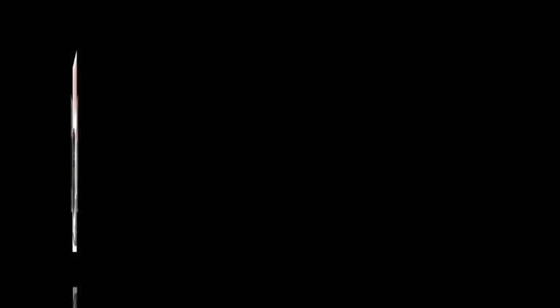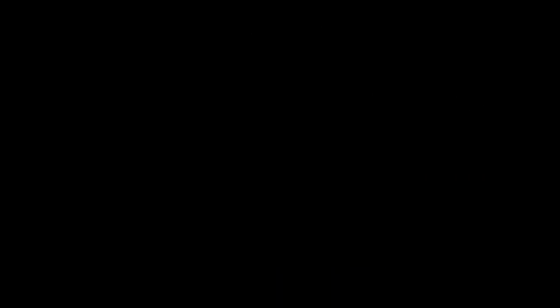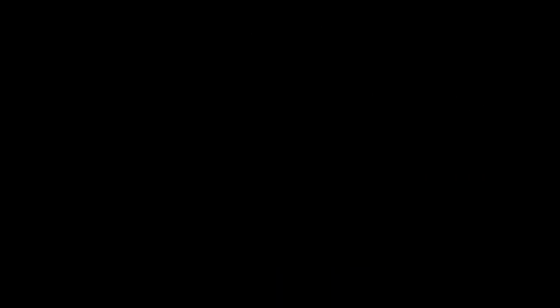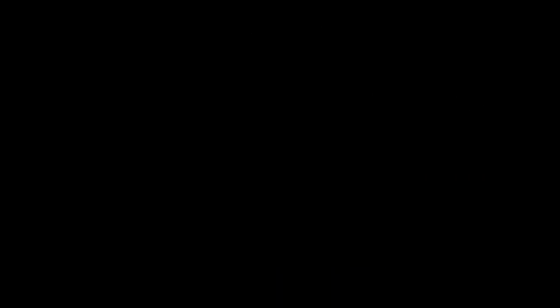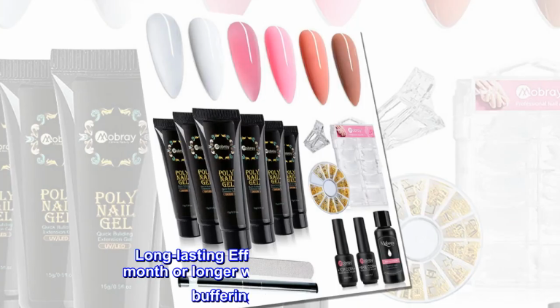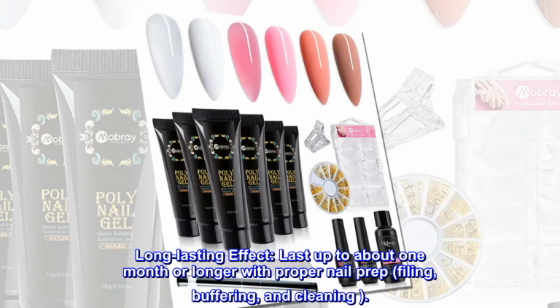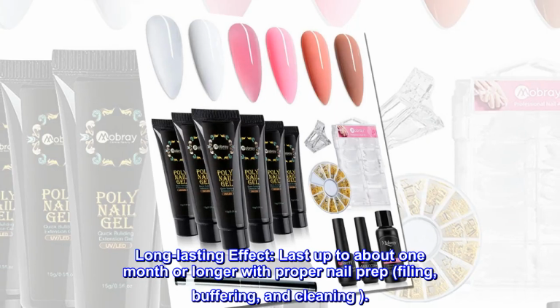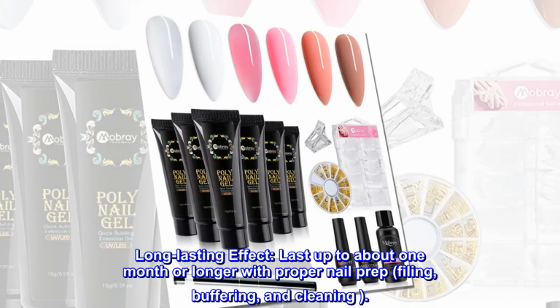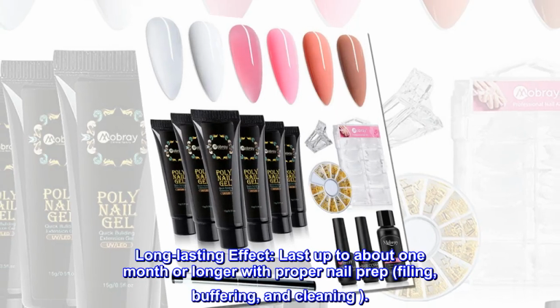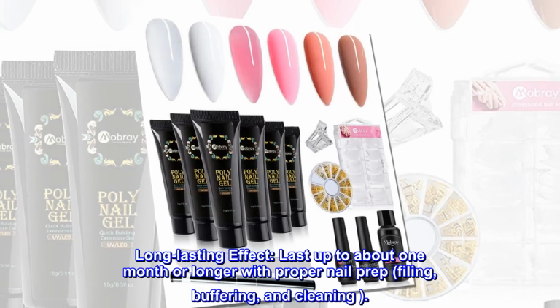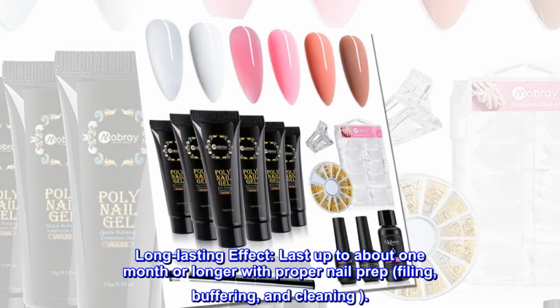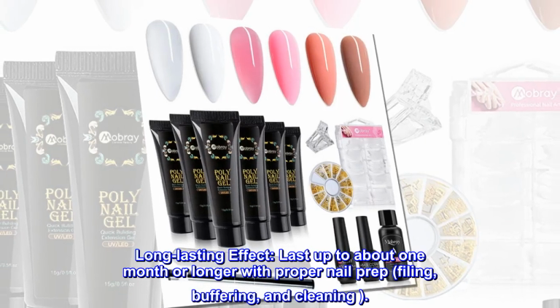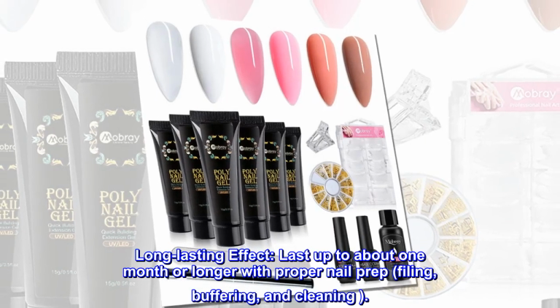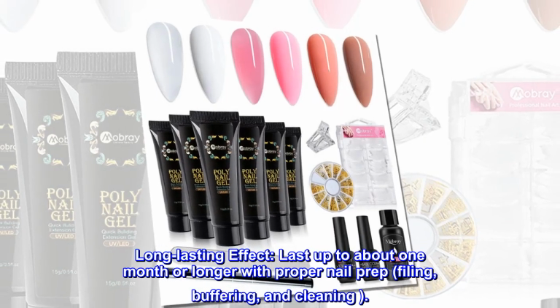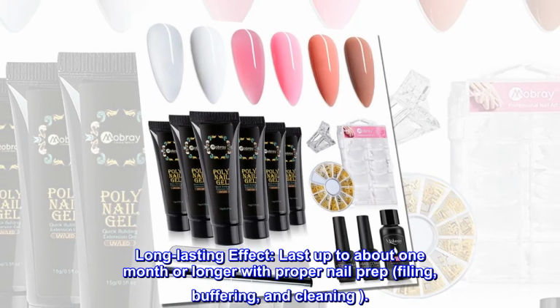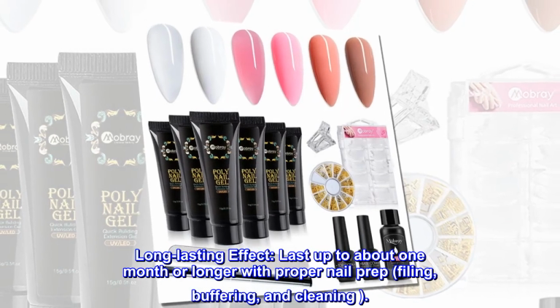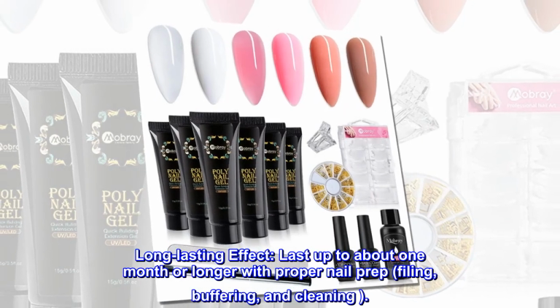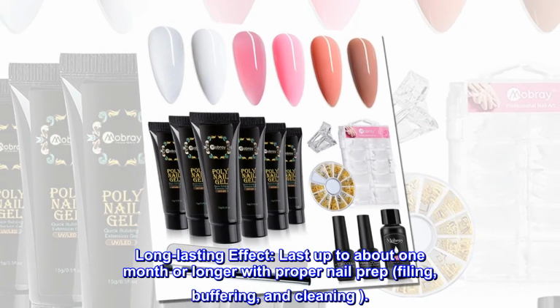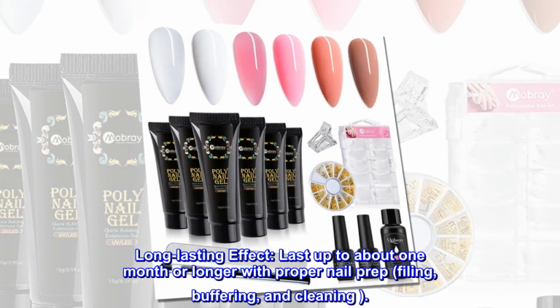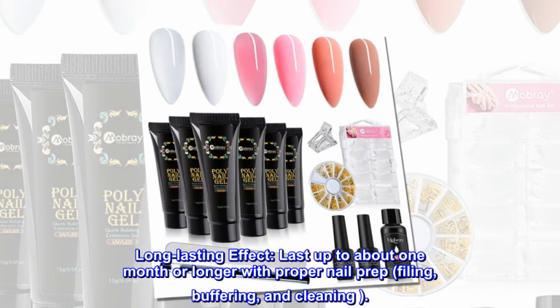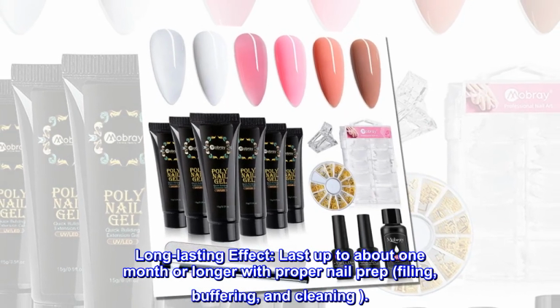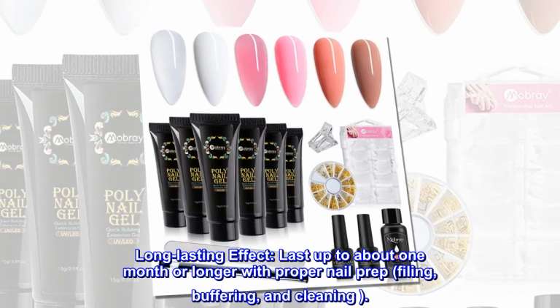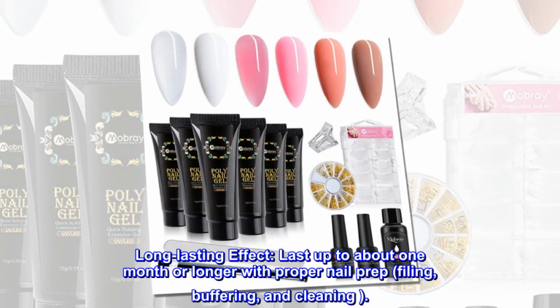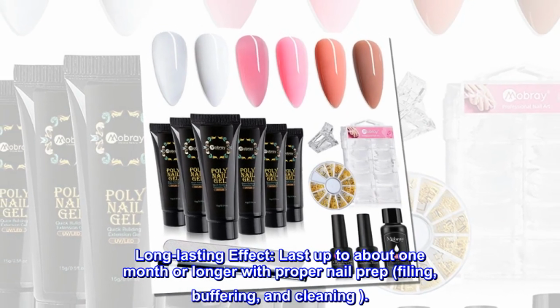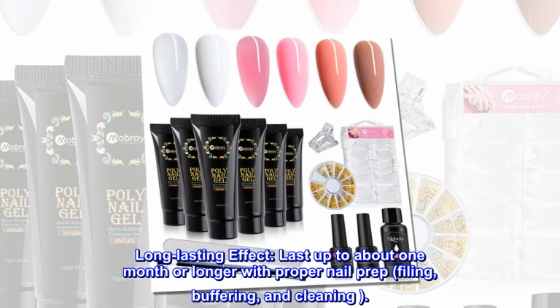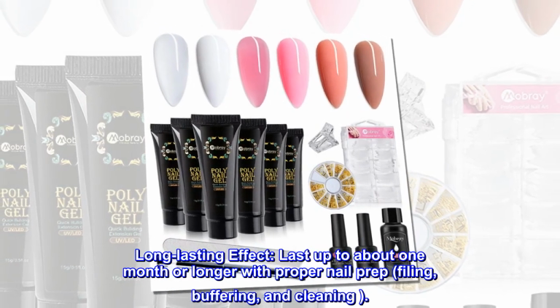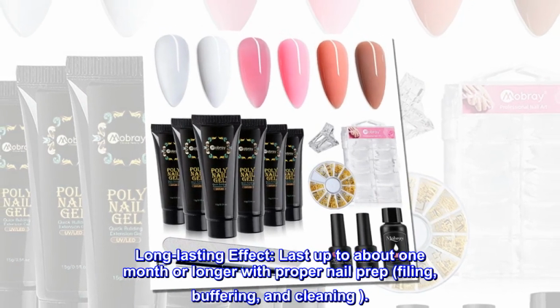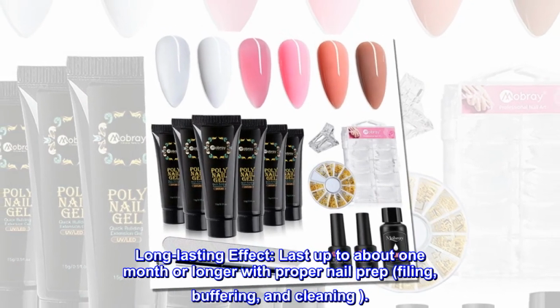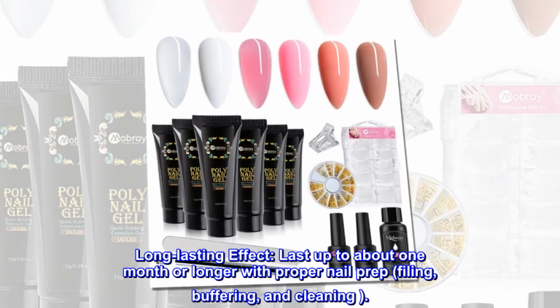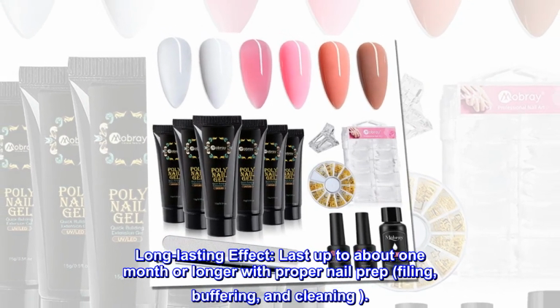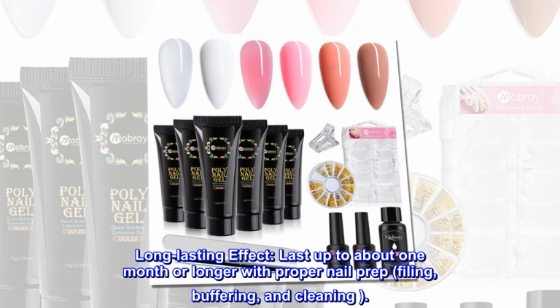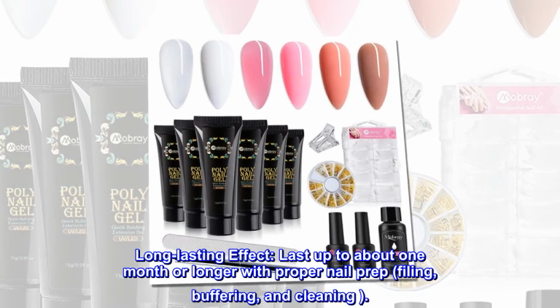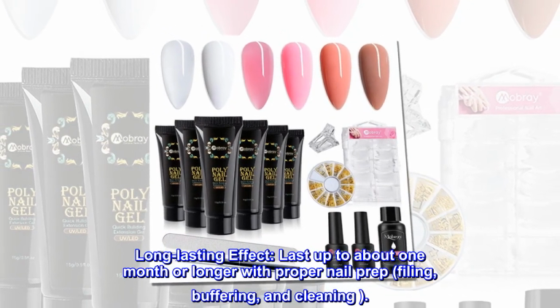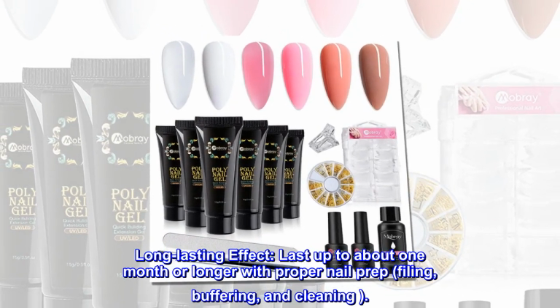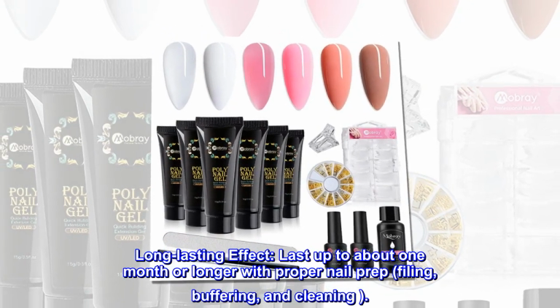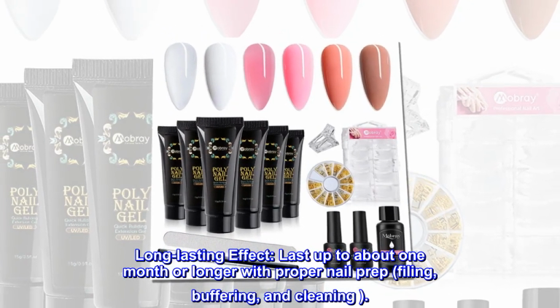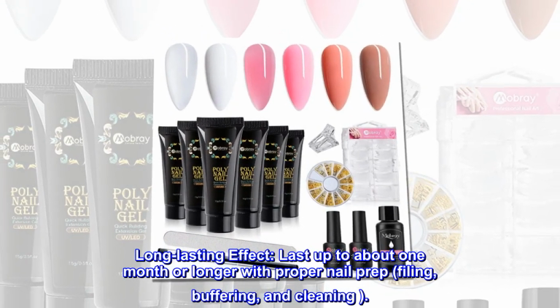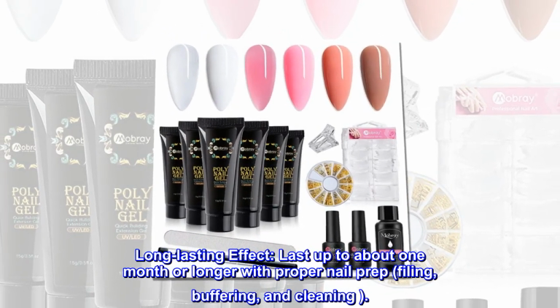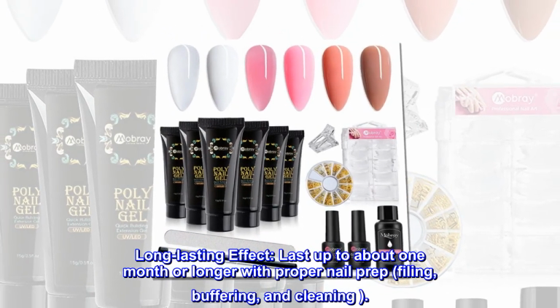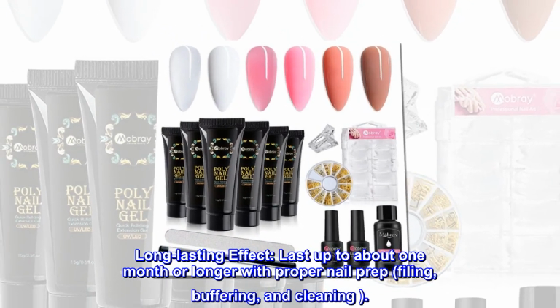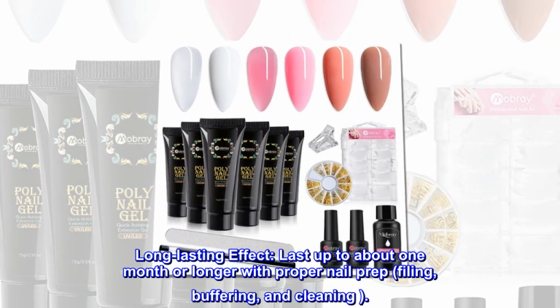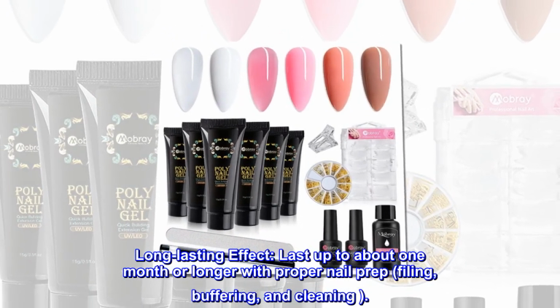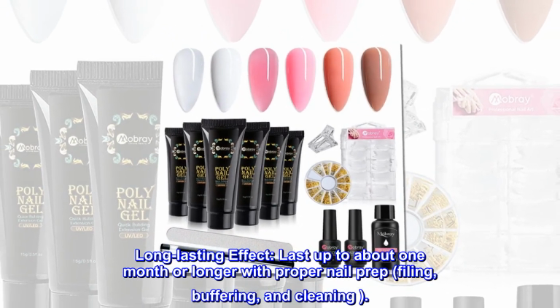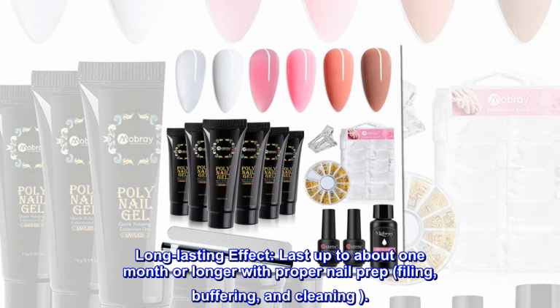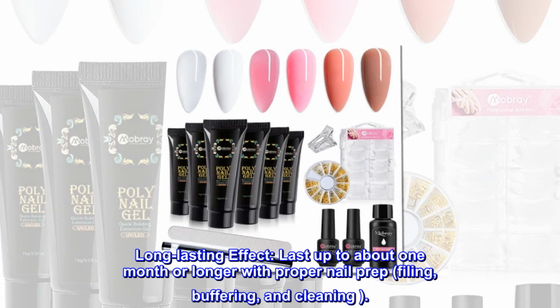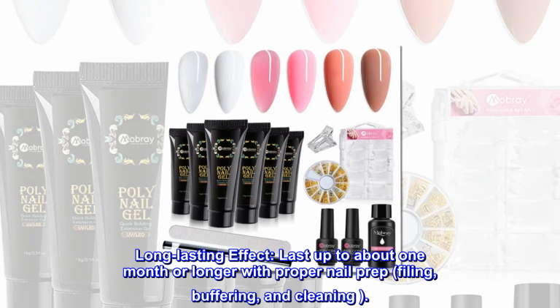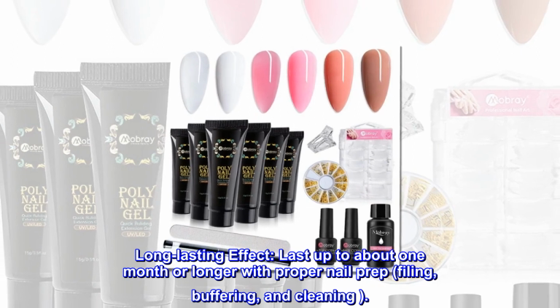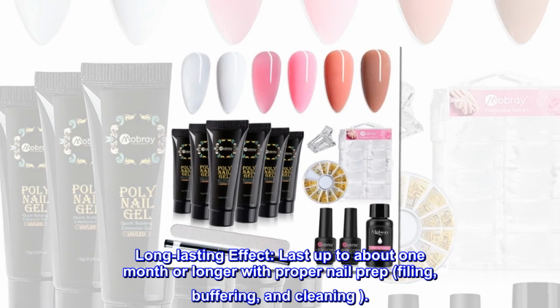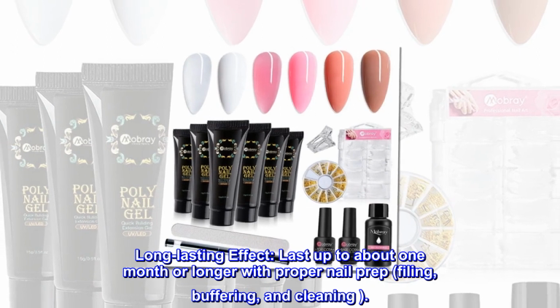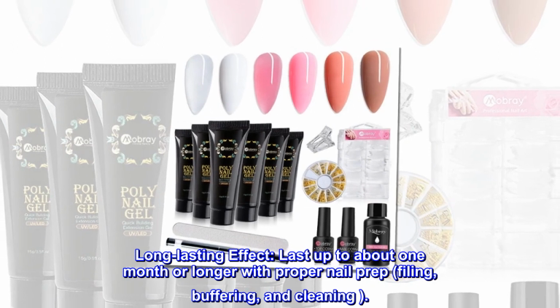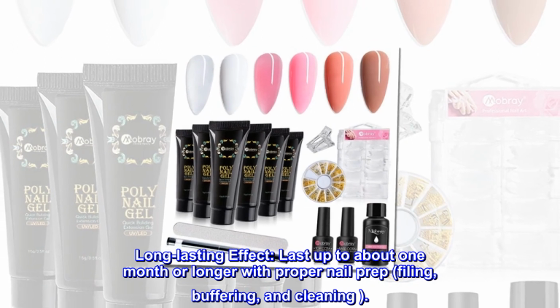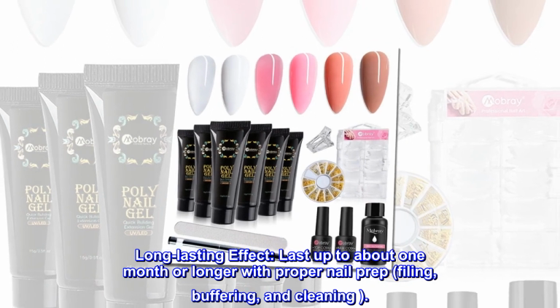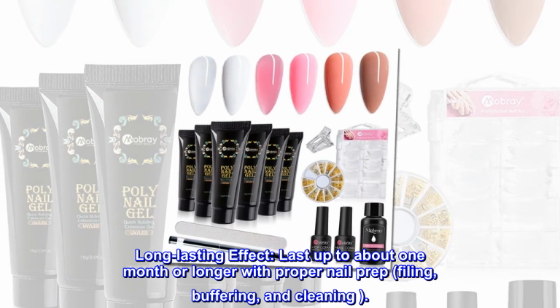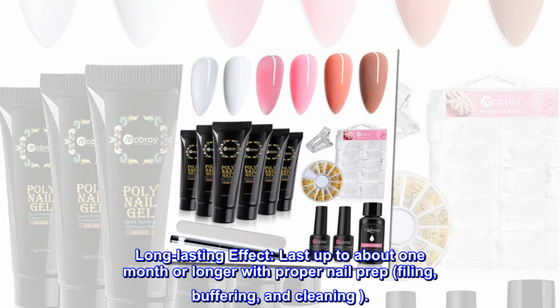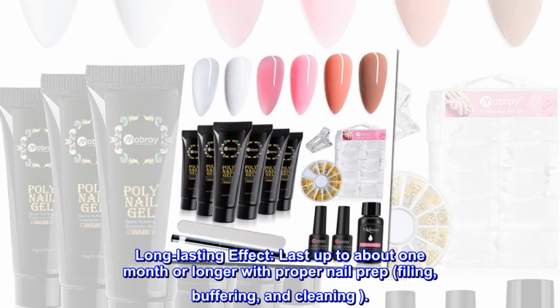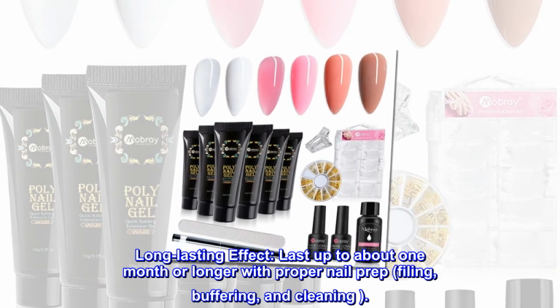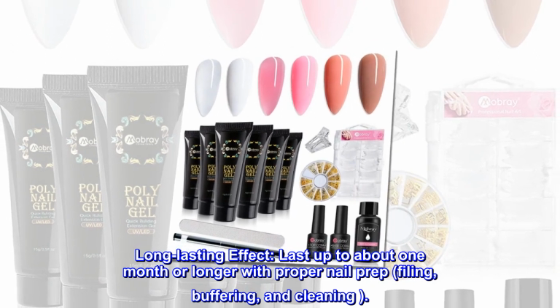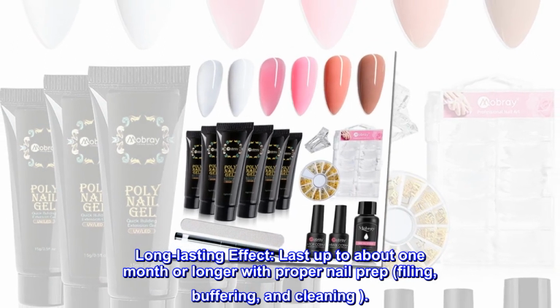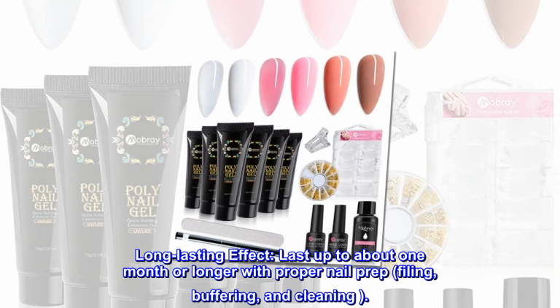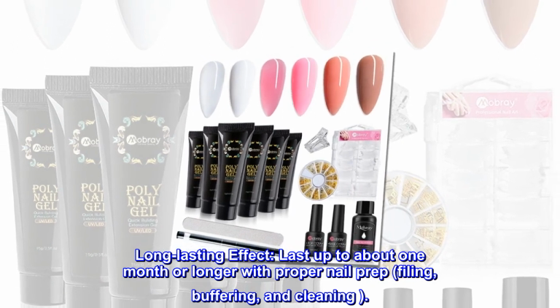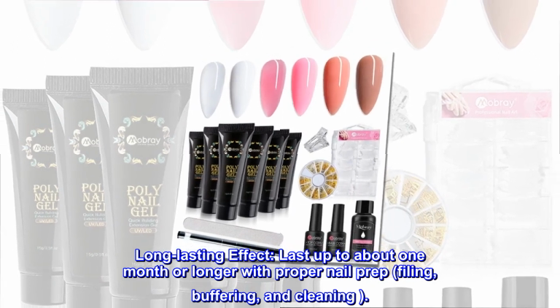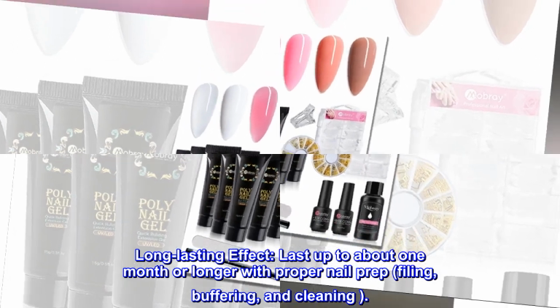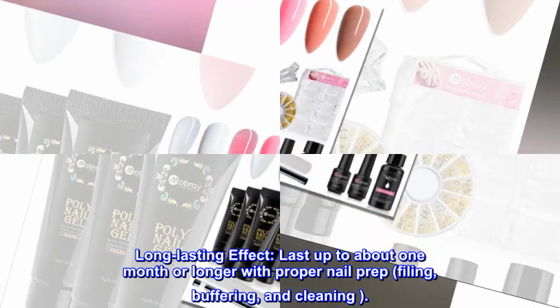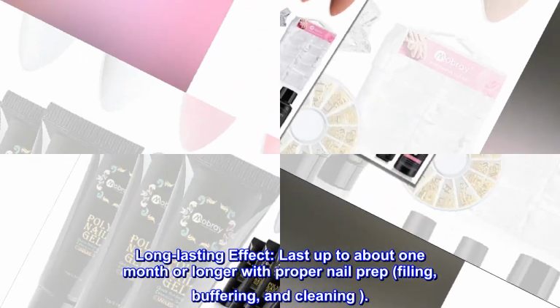Long Lasting Effect. Last up to about one month or longer with proper nail prep, filing, buffering, and cleaning.